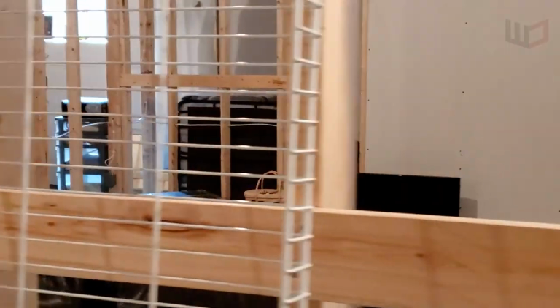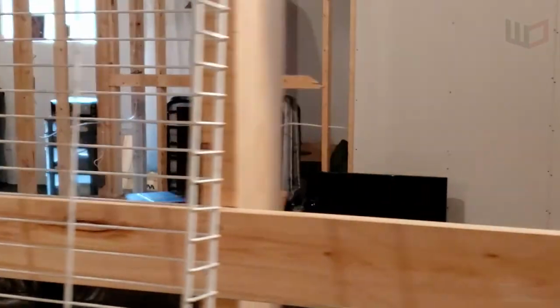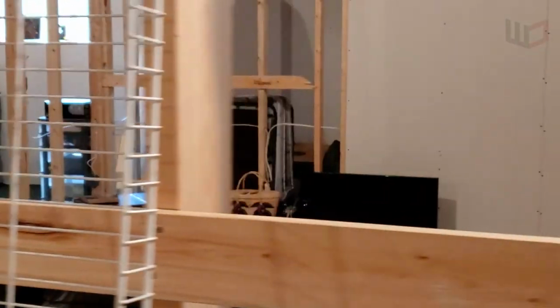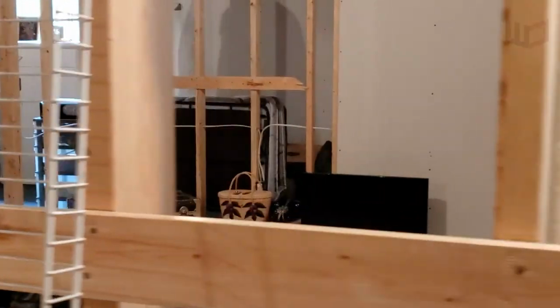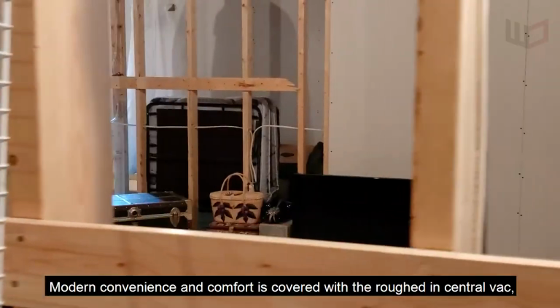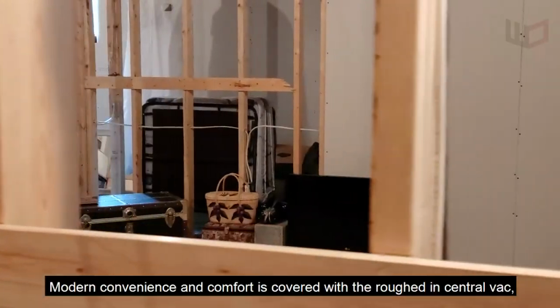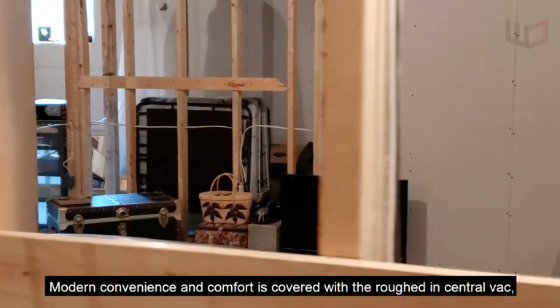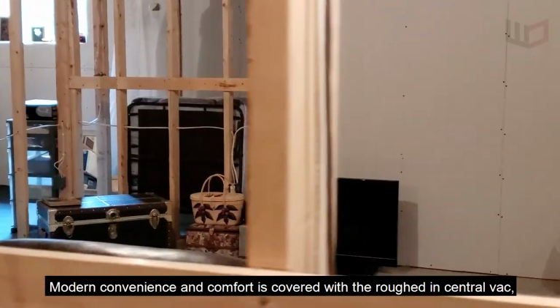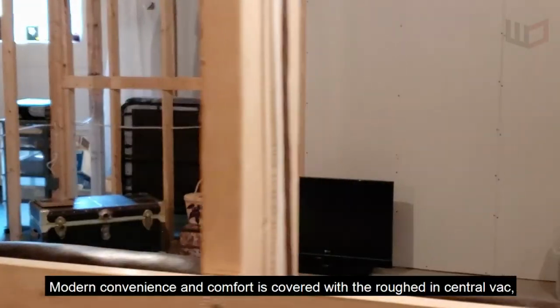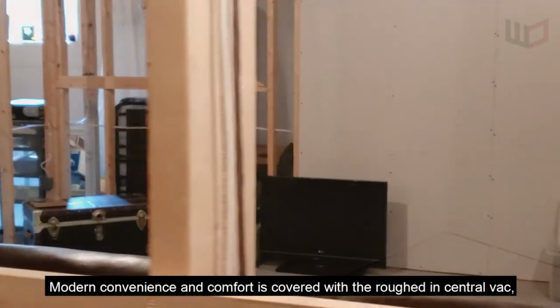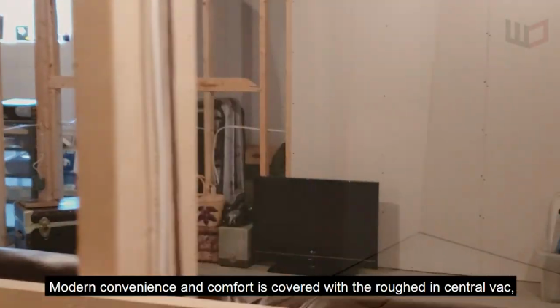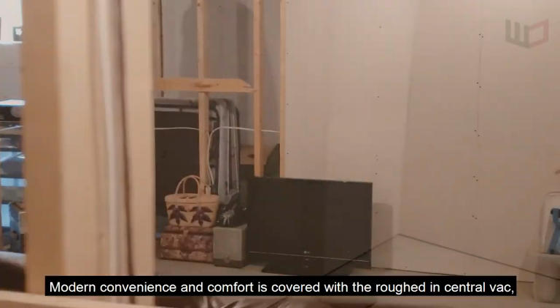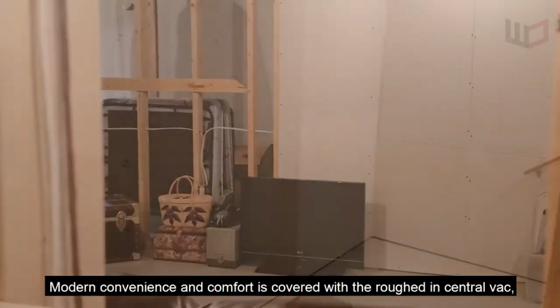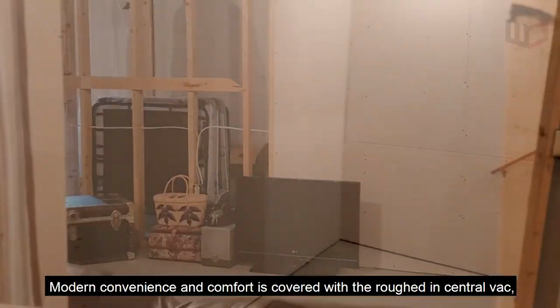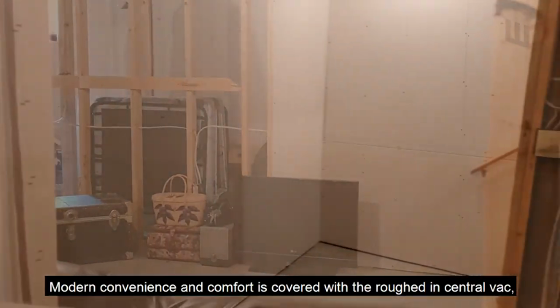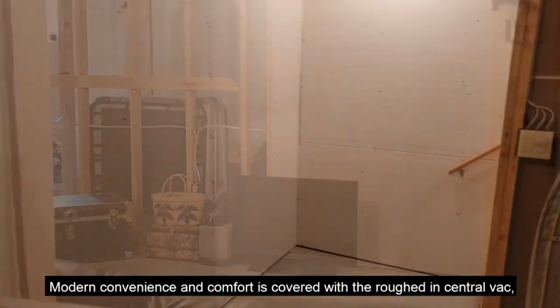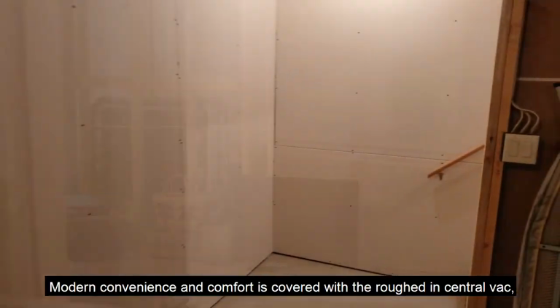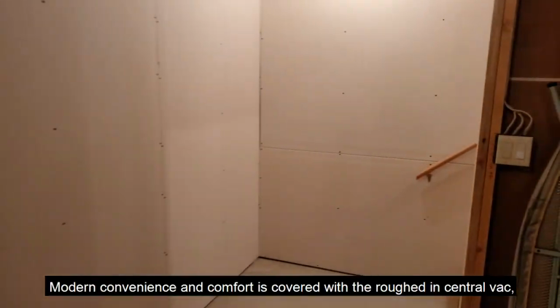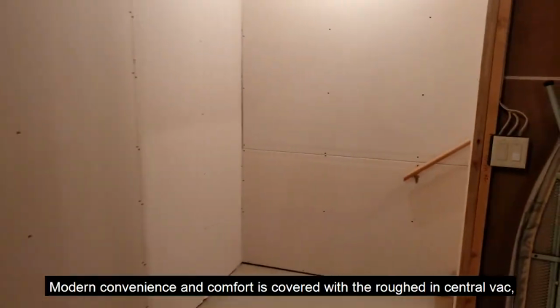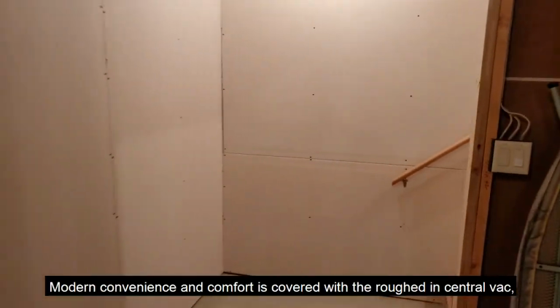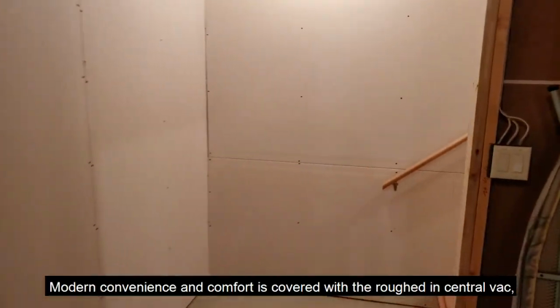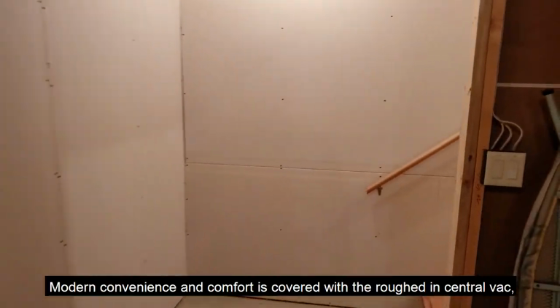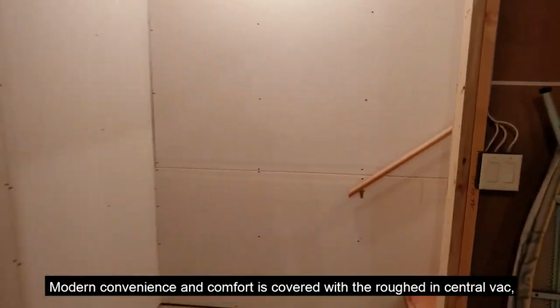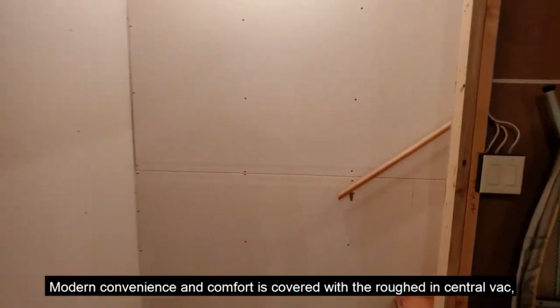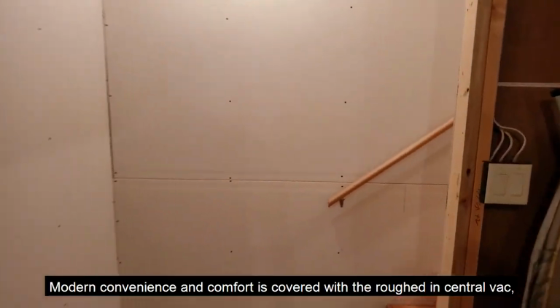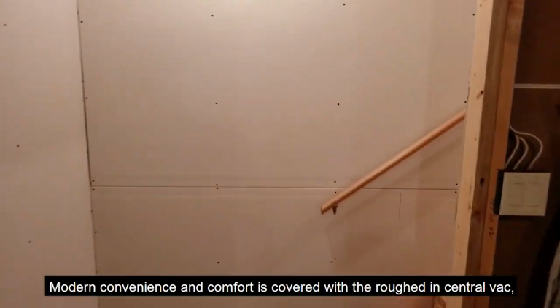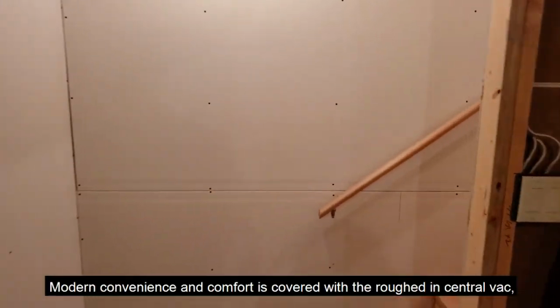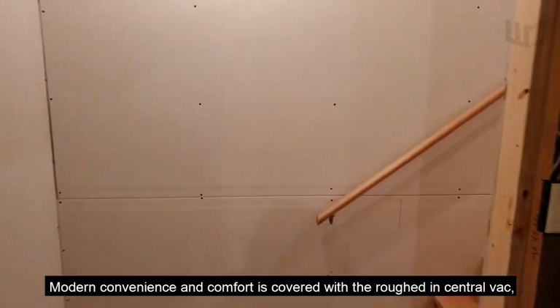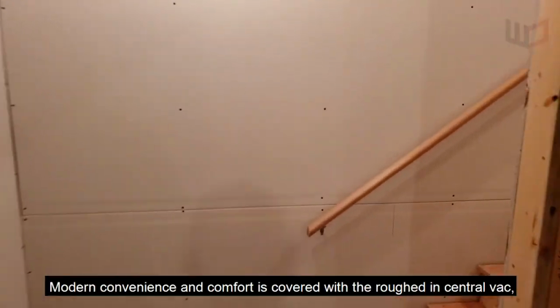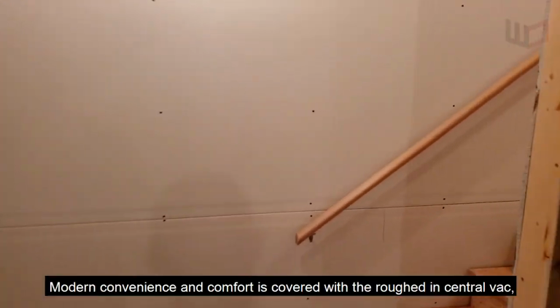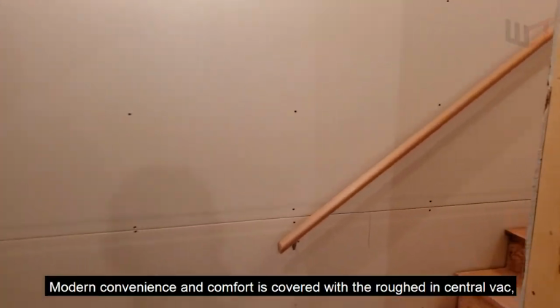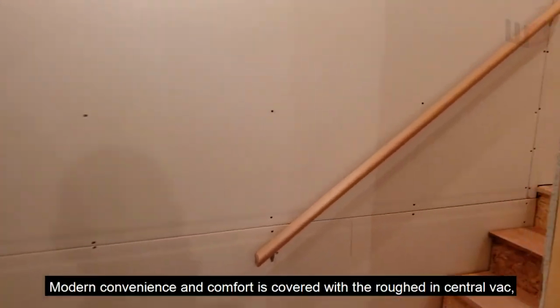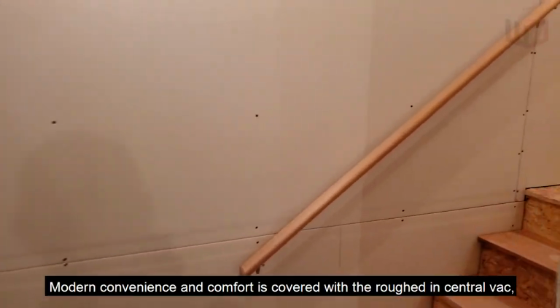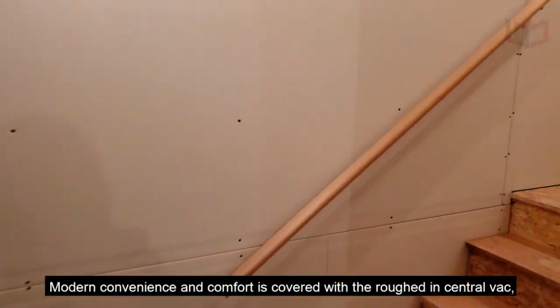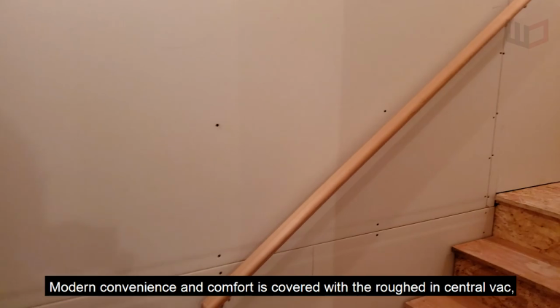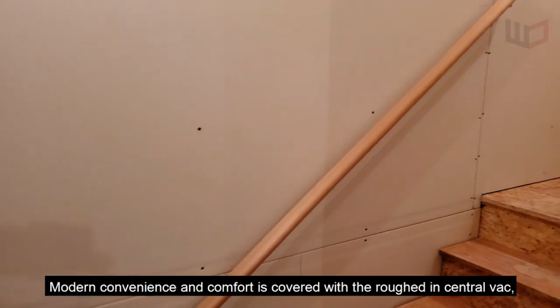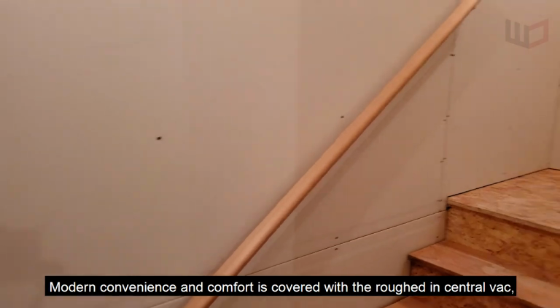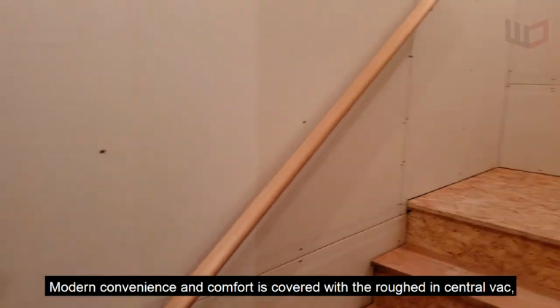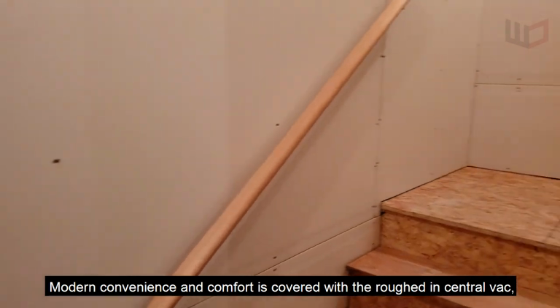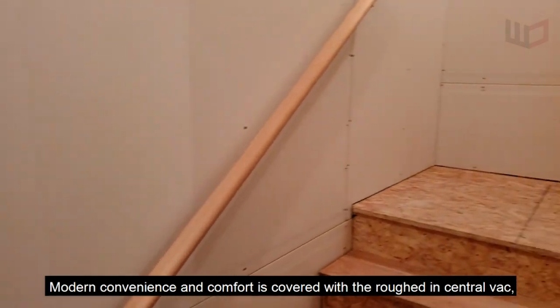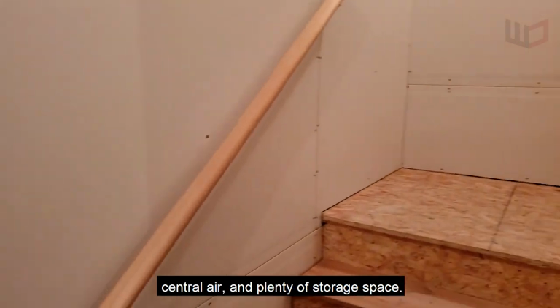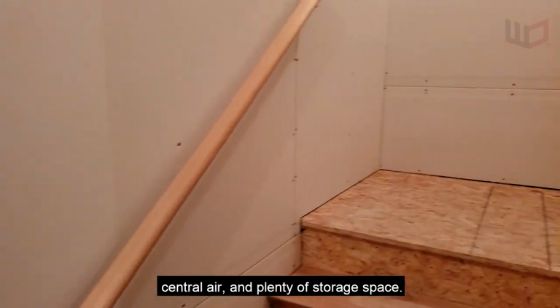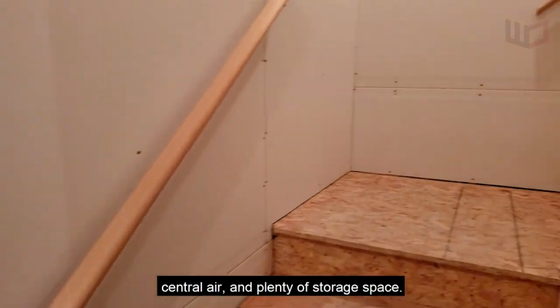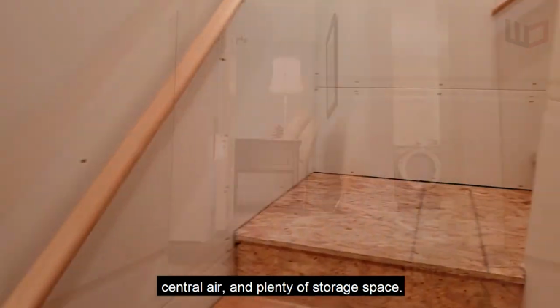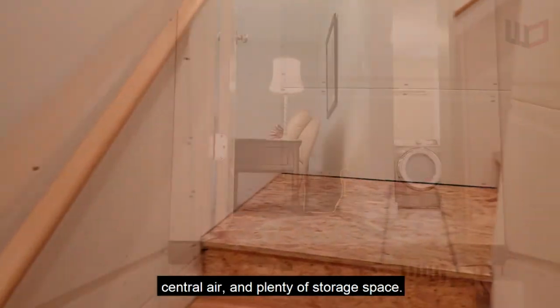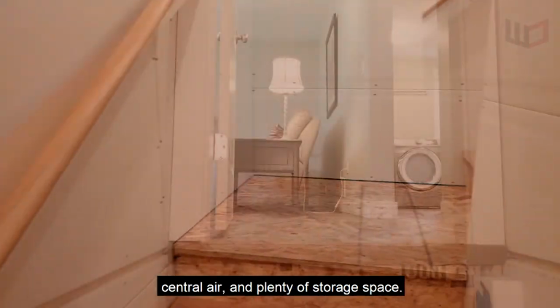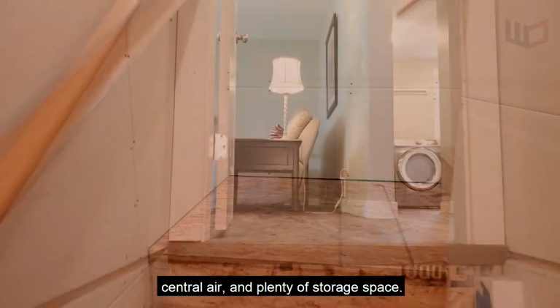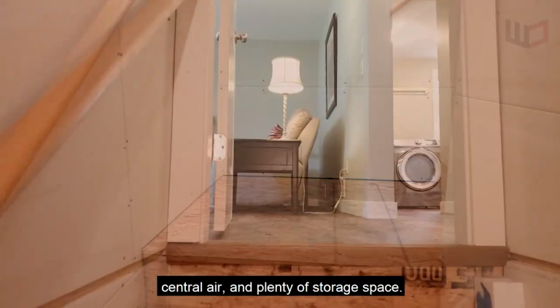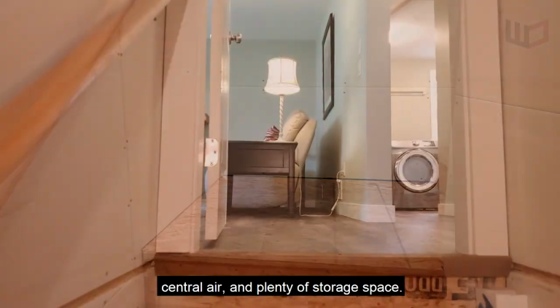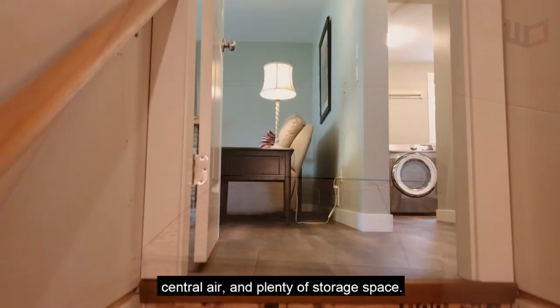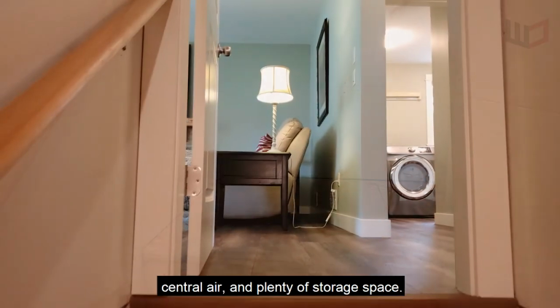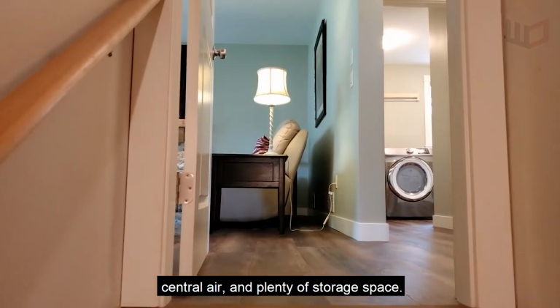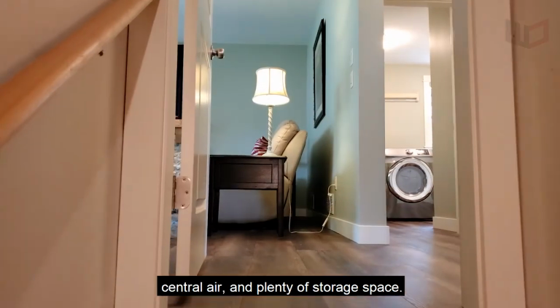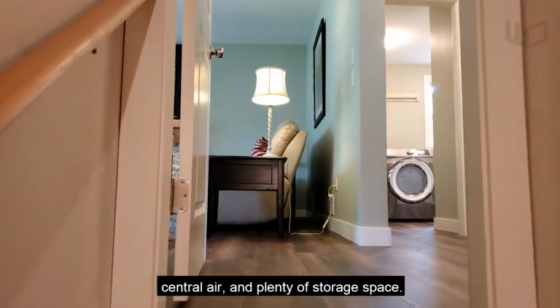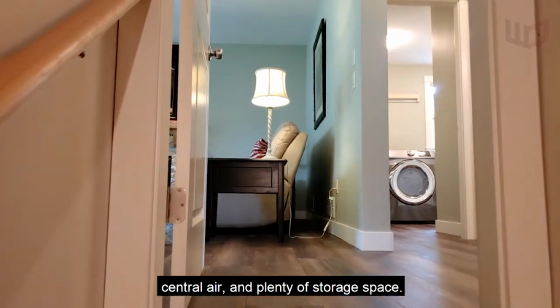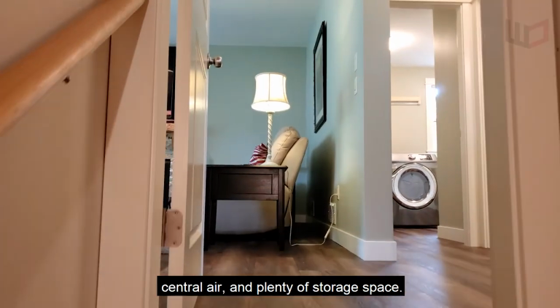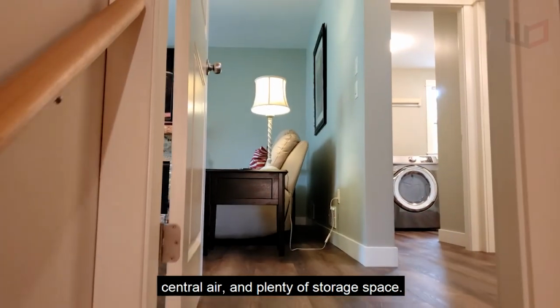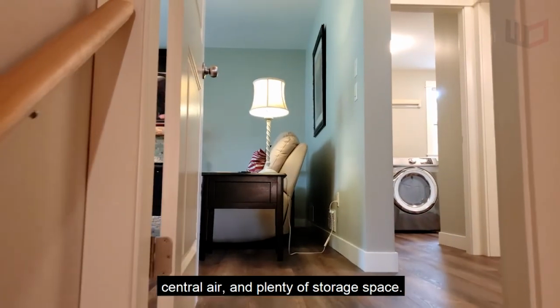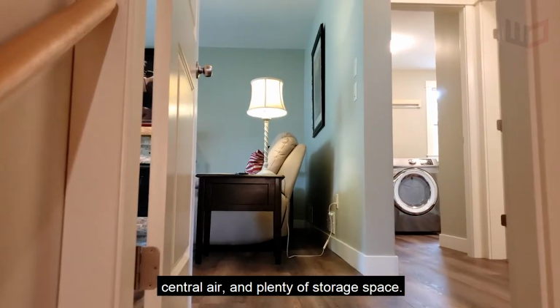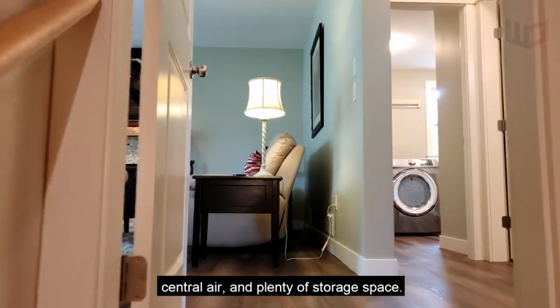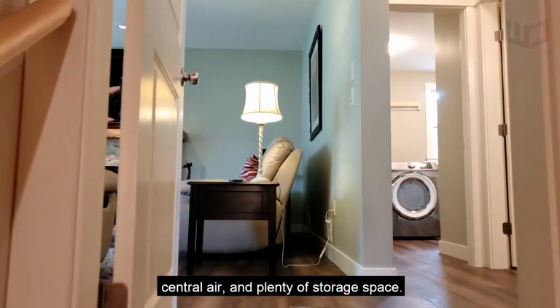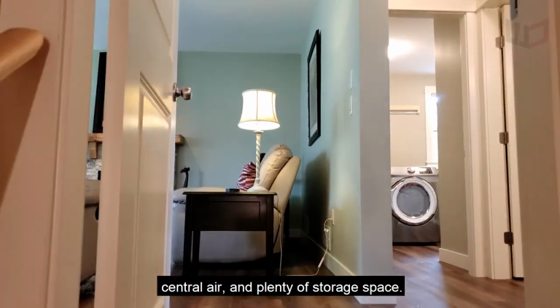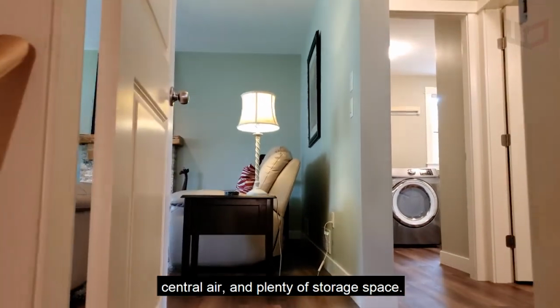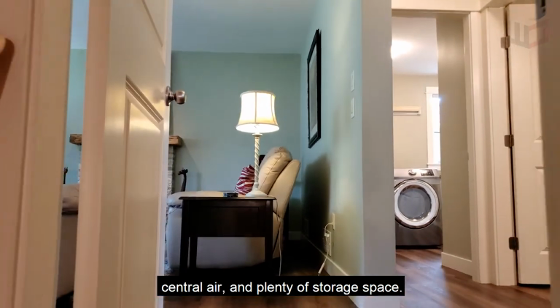Modern convenience and comfort is covered with roughed-in central vac, central air, and plenty of storage space.